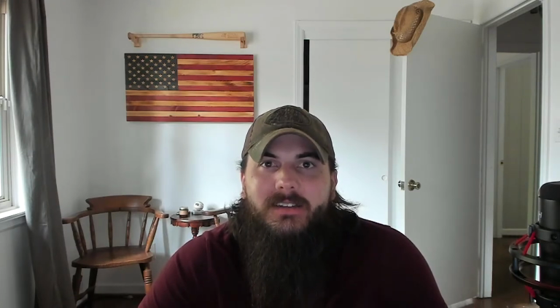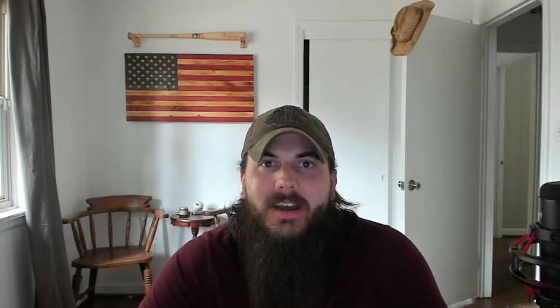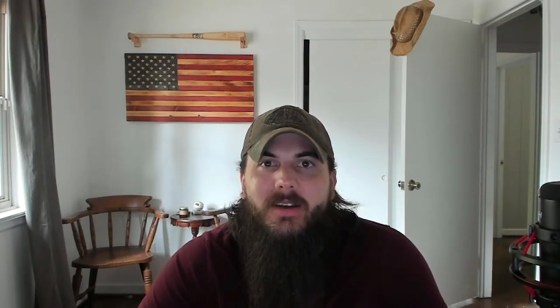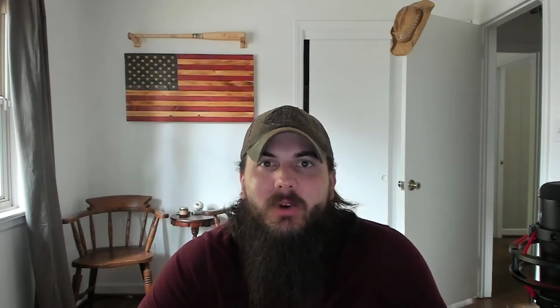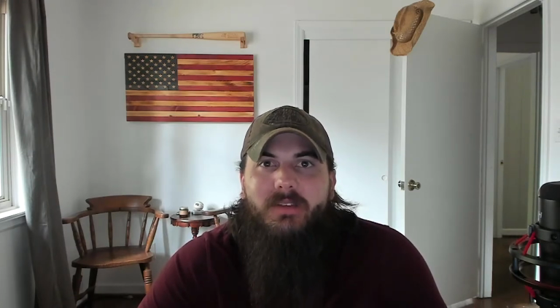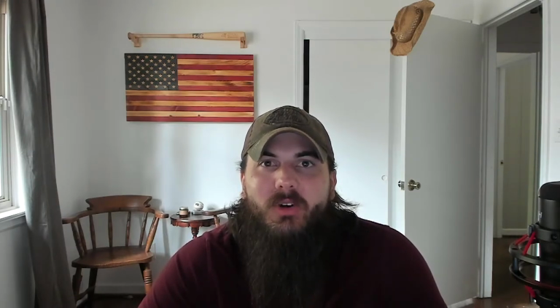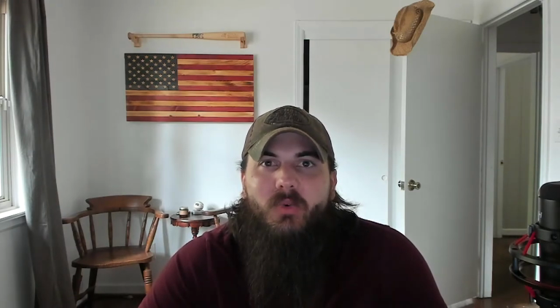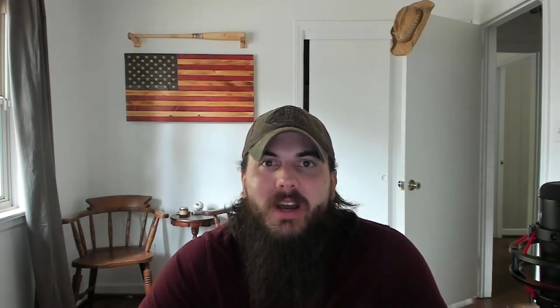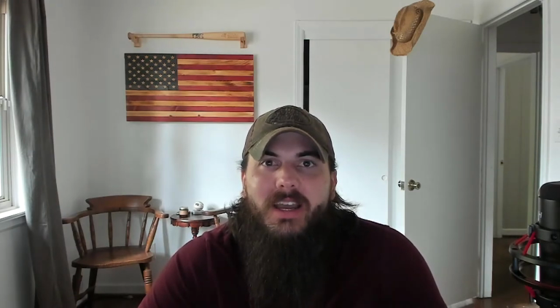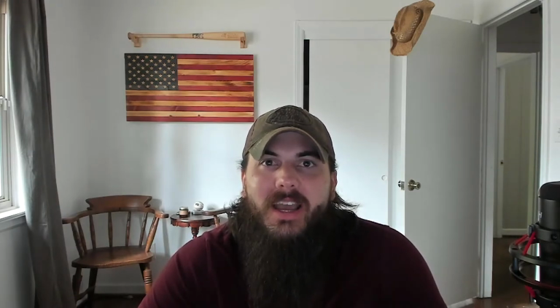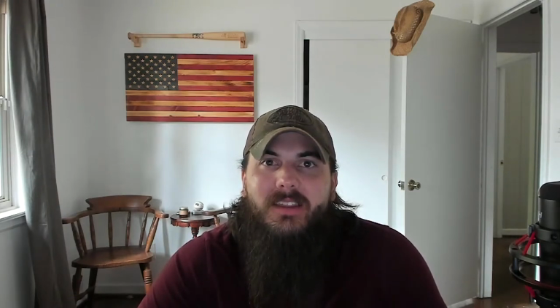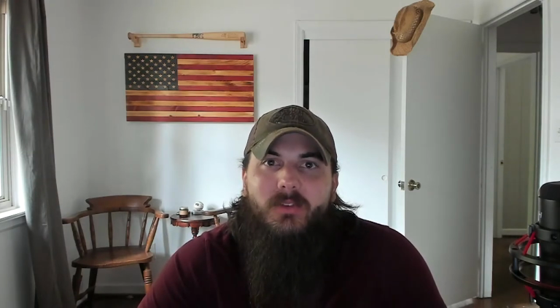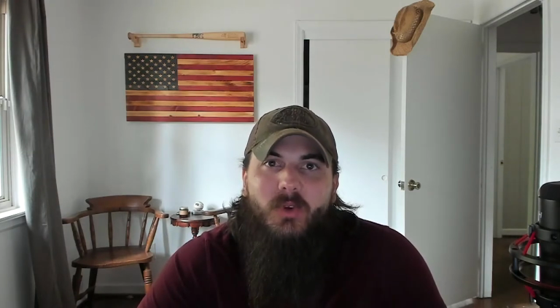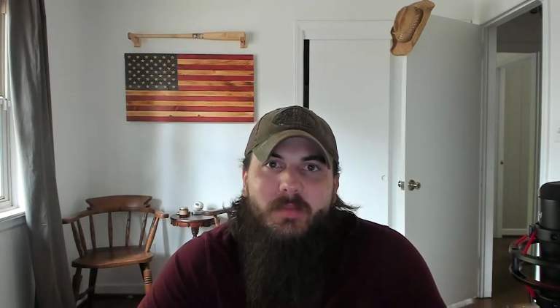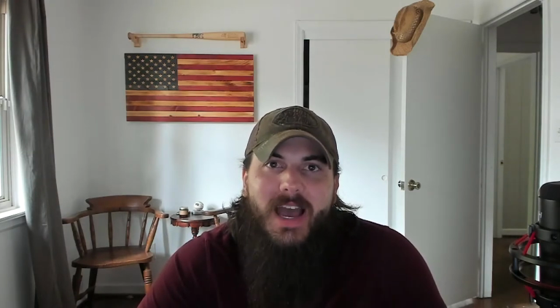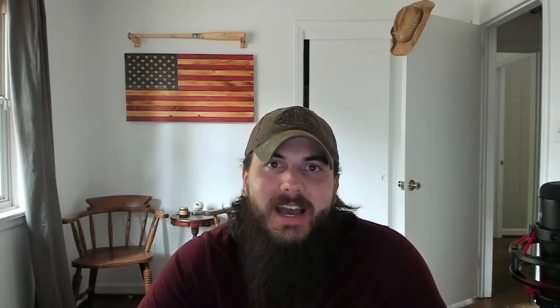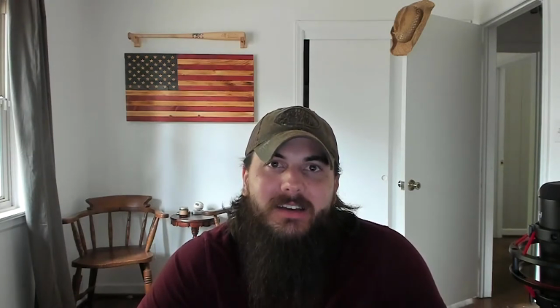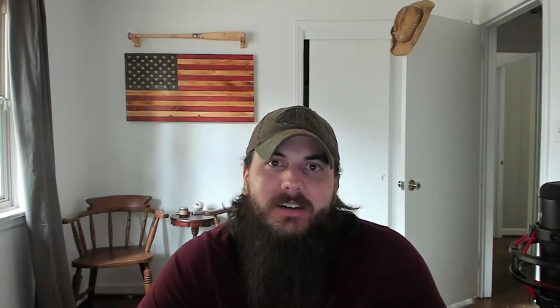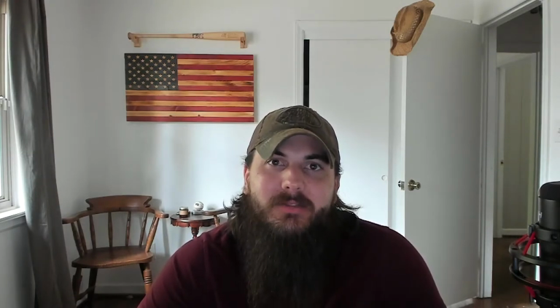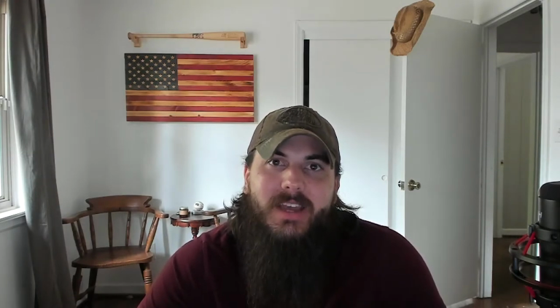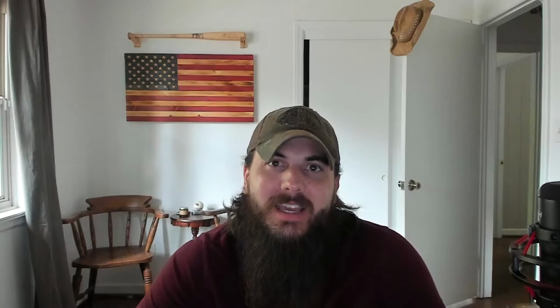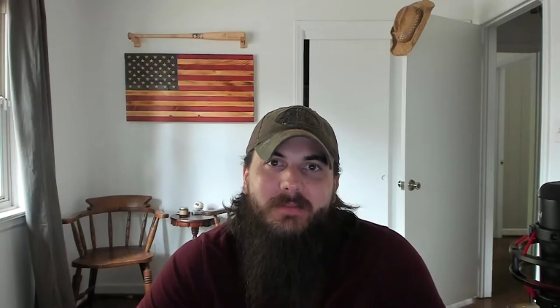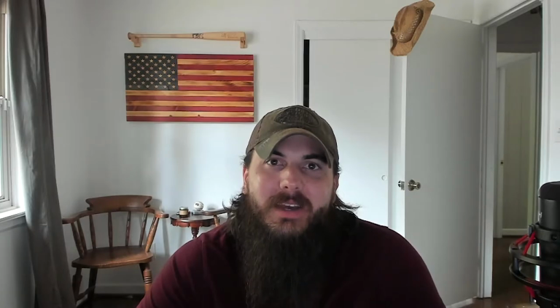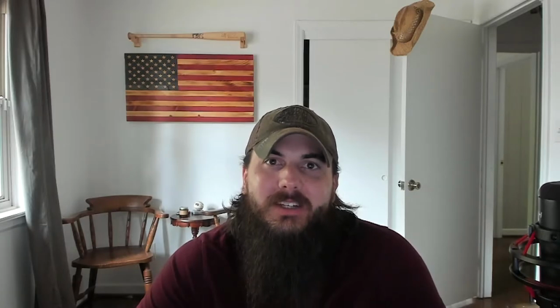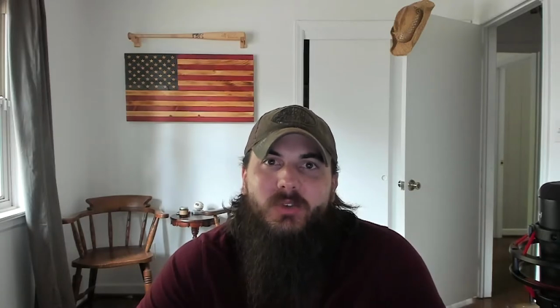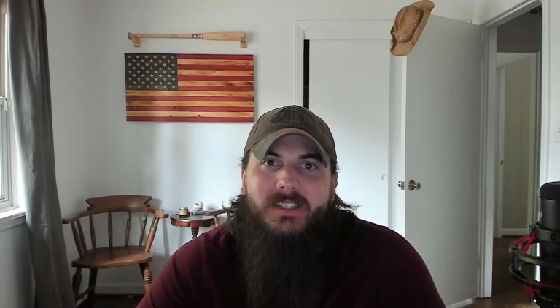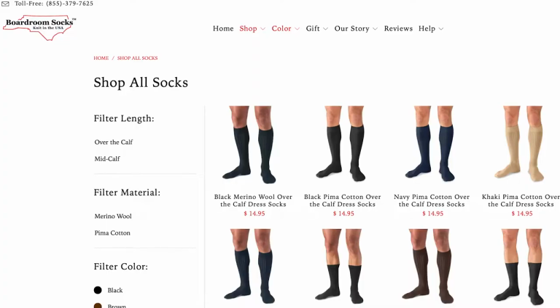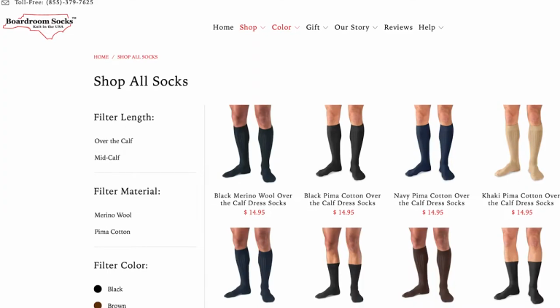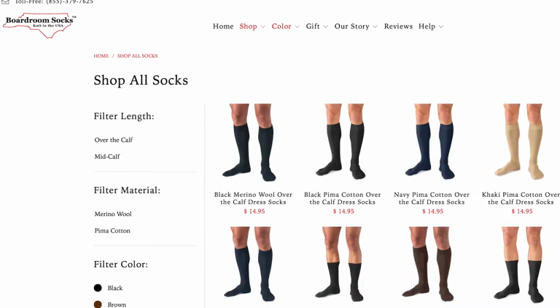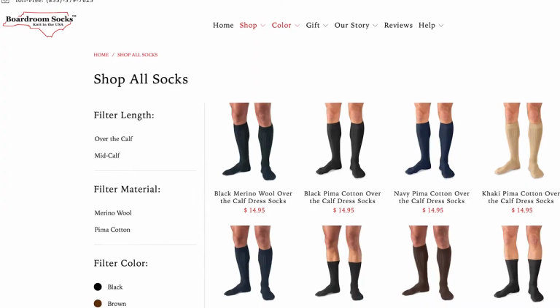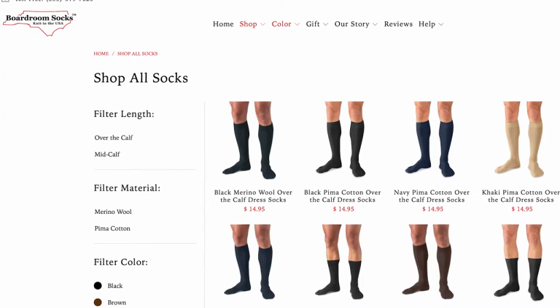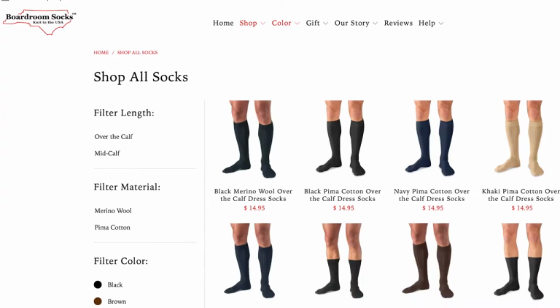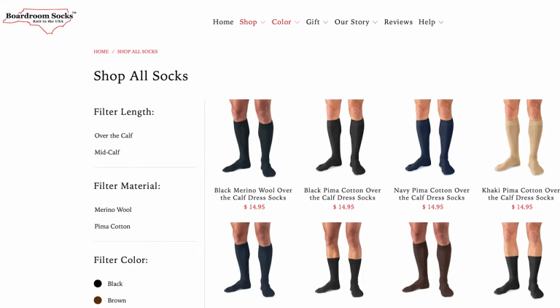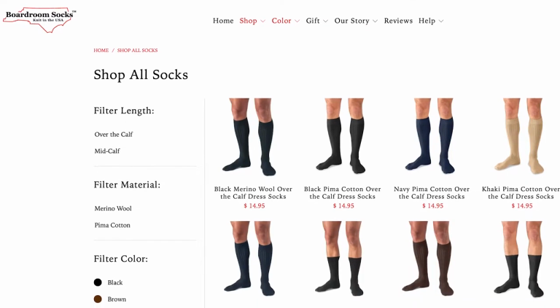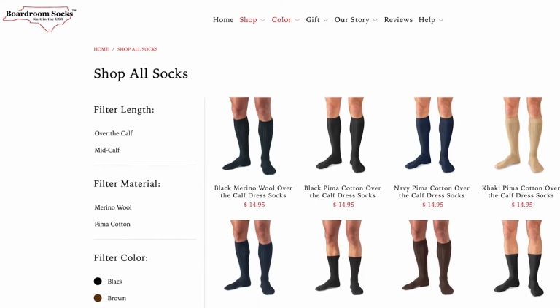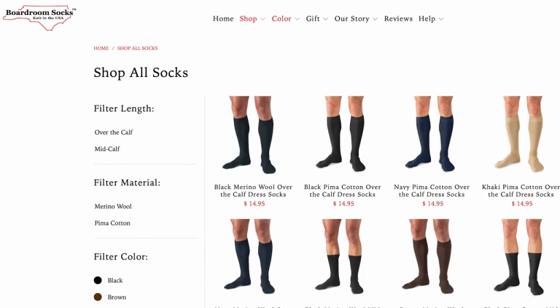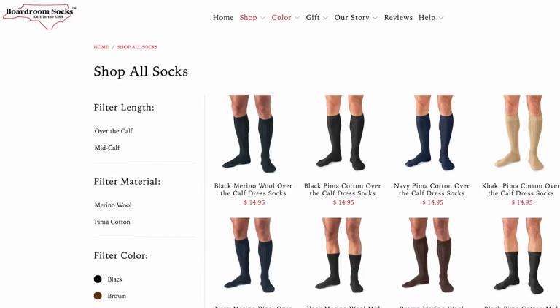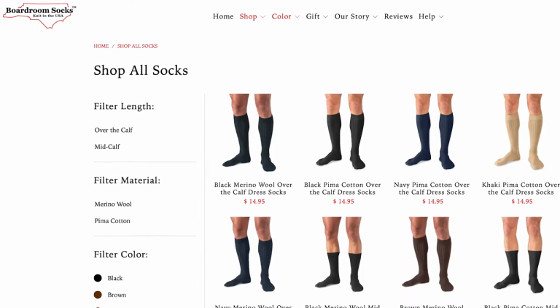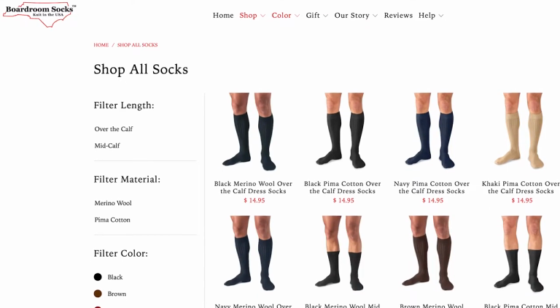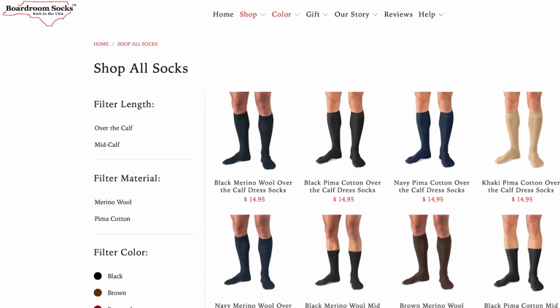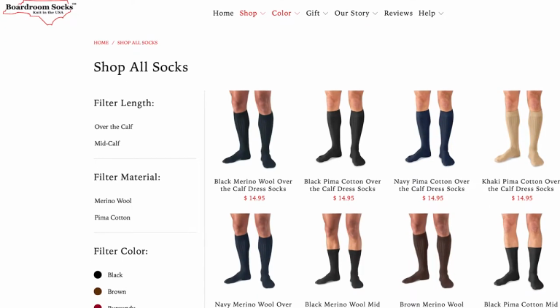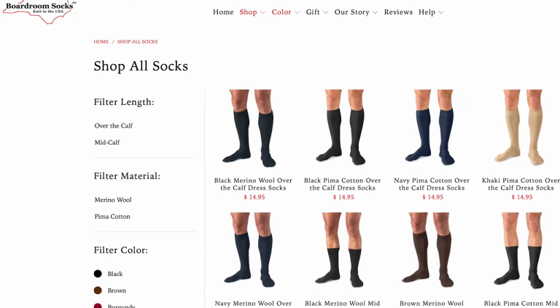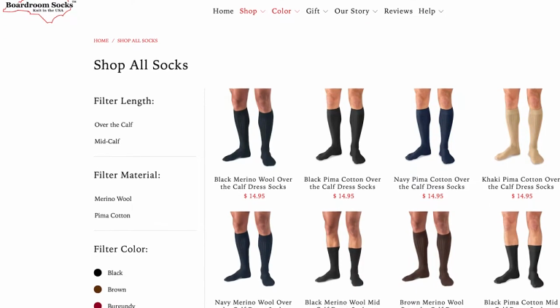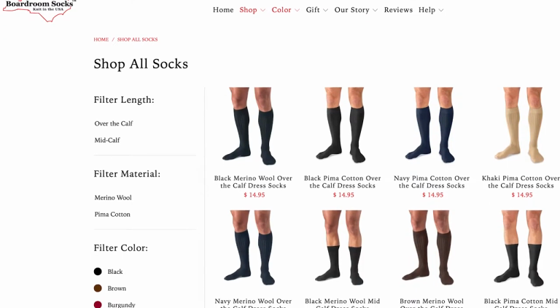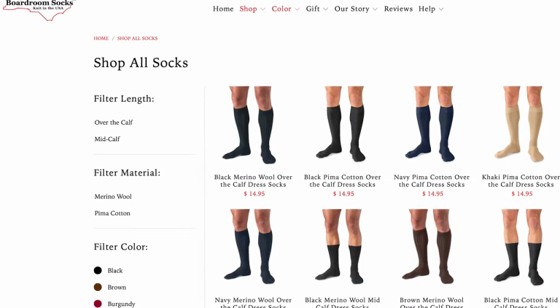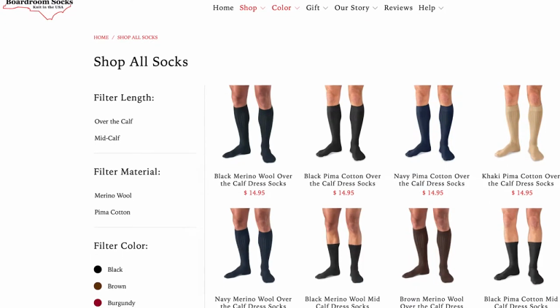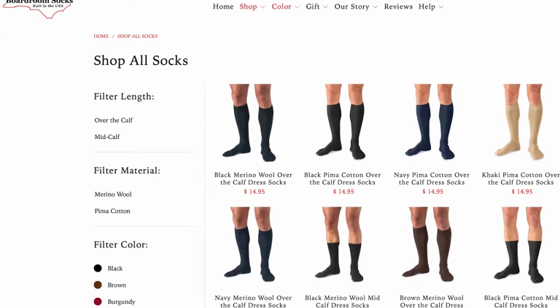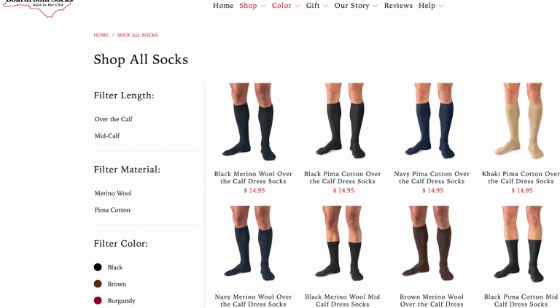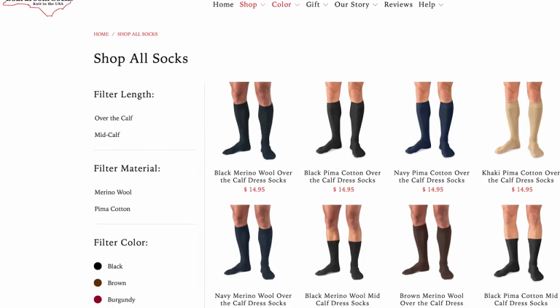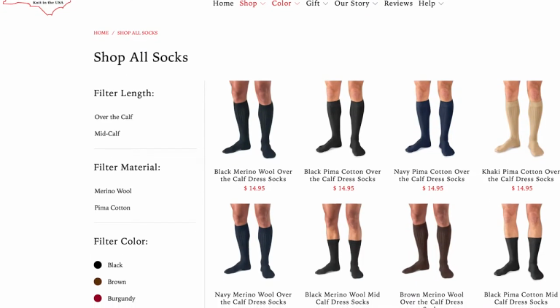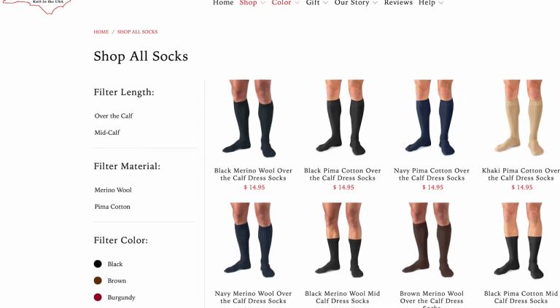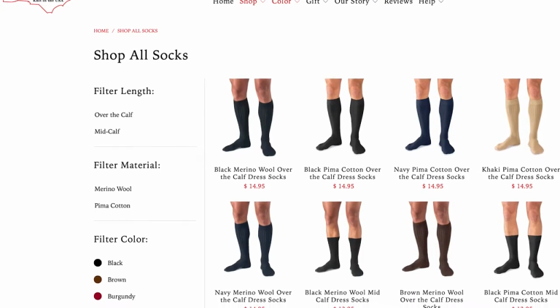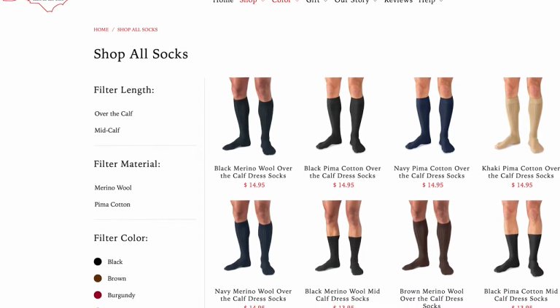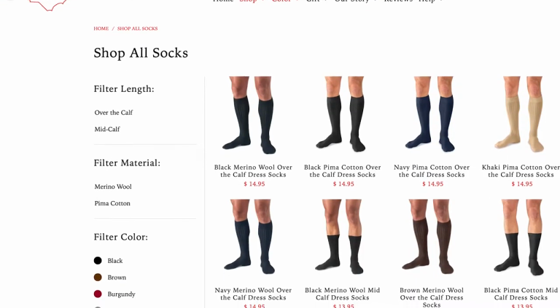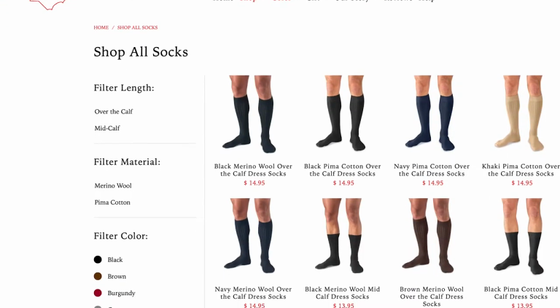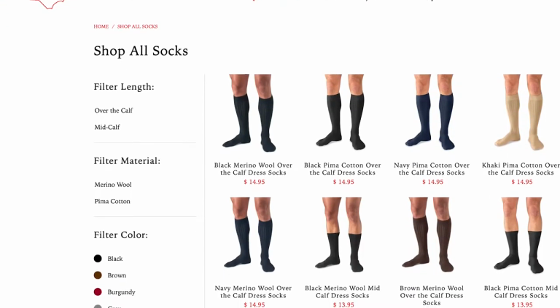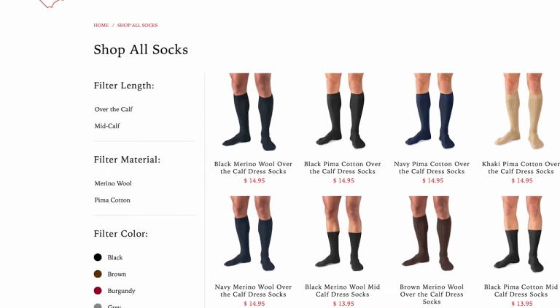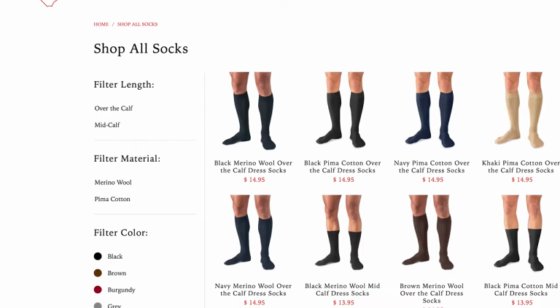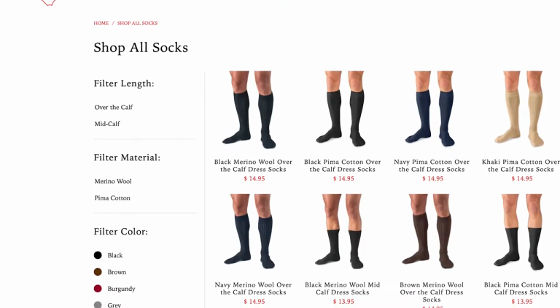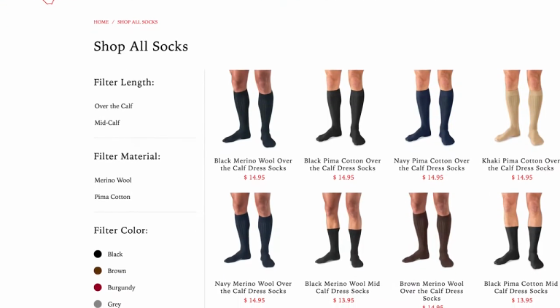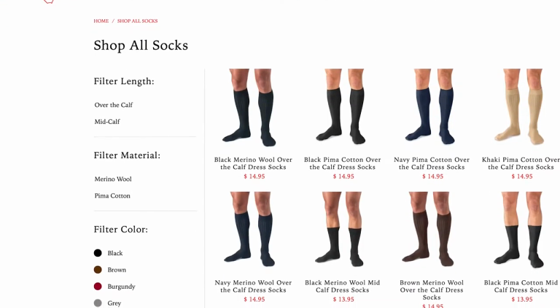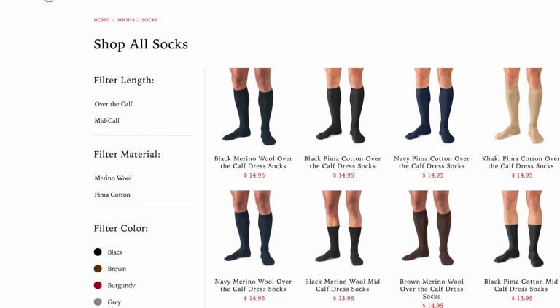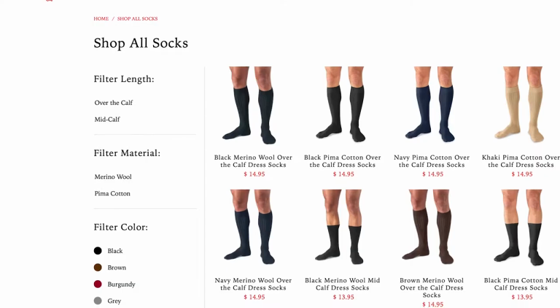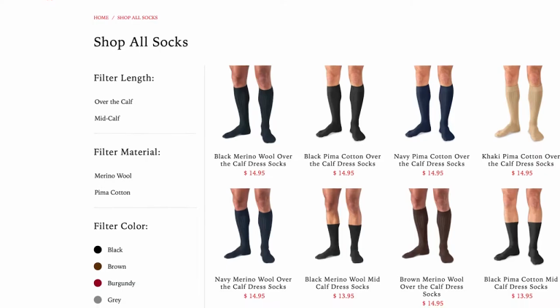Today we're giving away a three-pack of handmade dress socks from Boardroom Socks, and the winner gets to pick whatever styles you like.